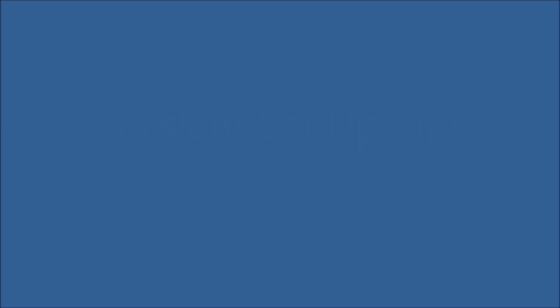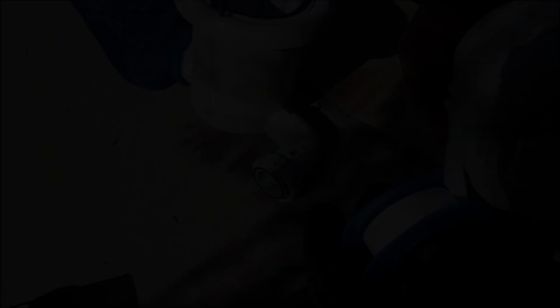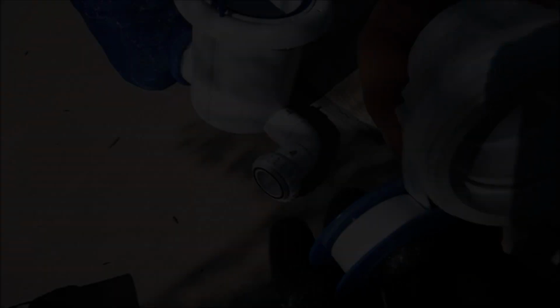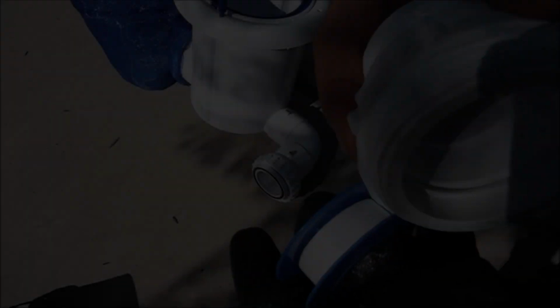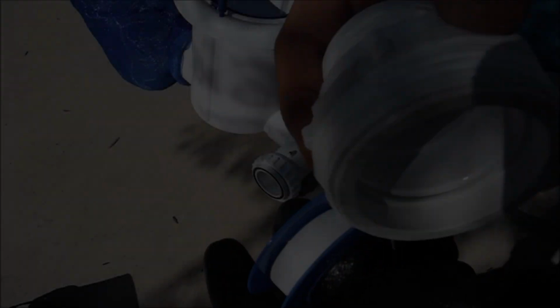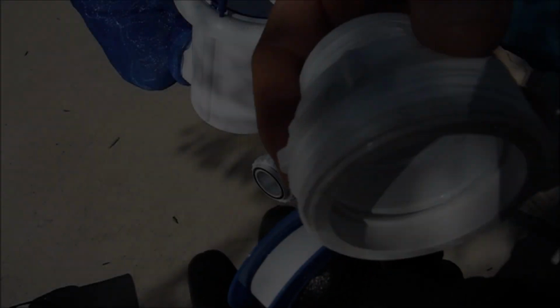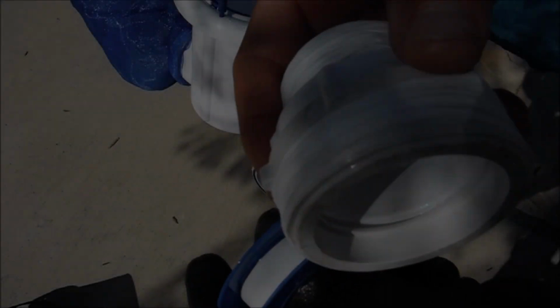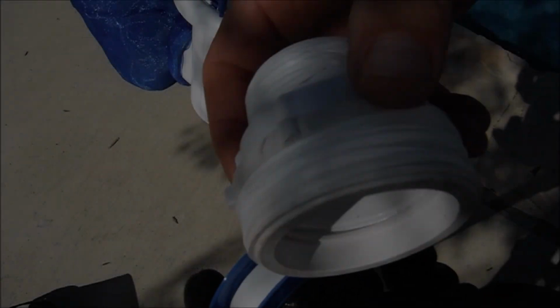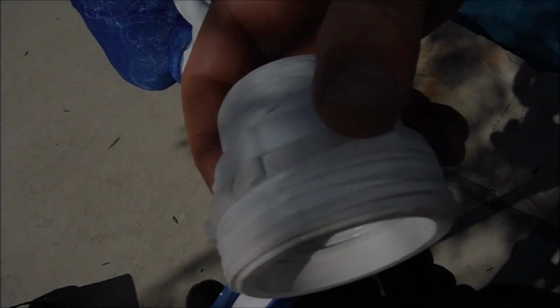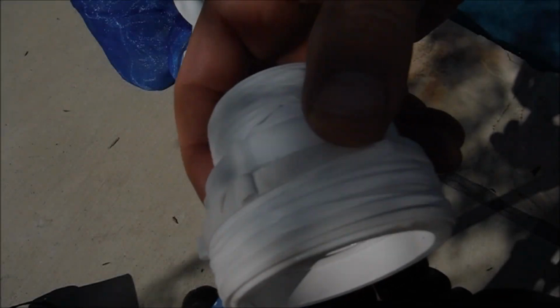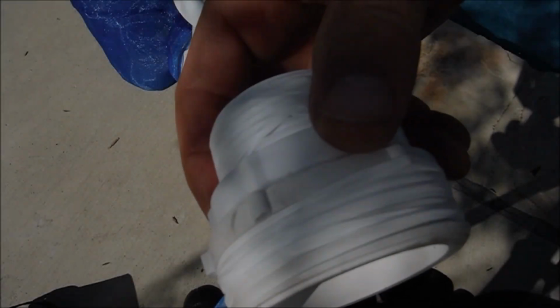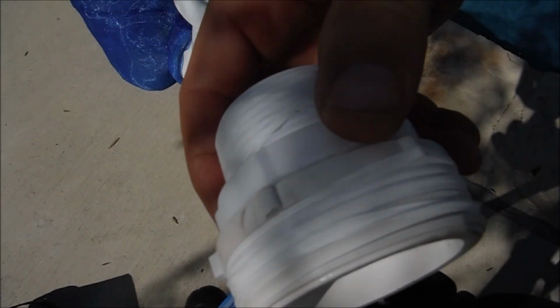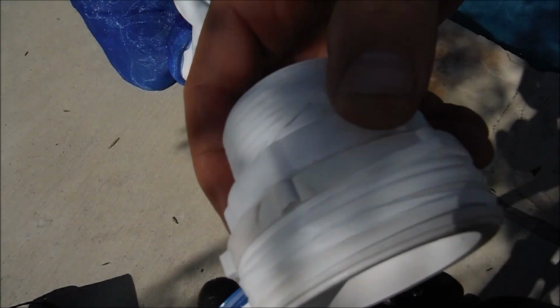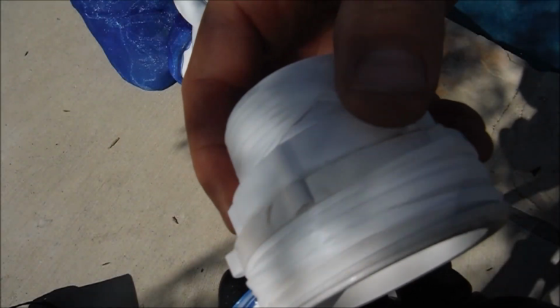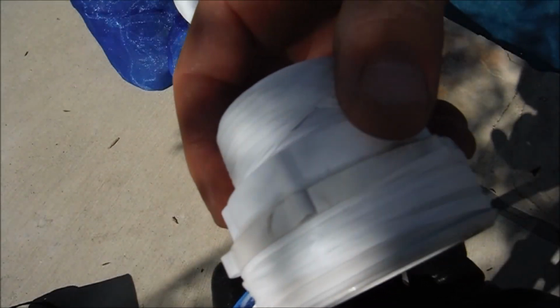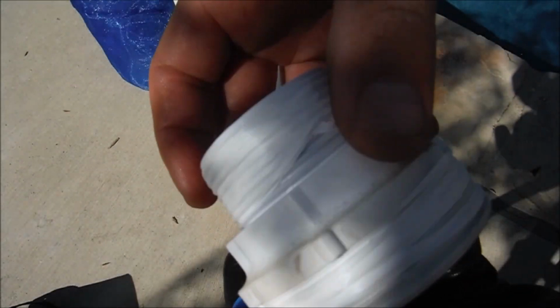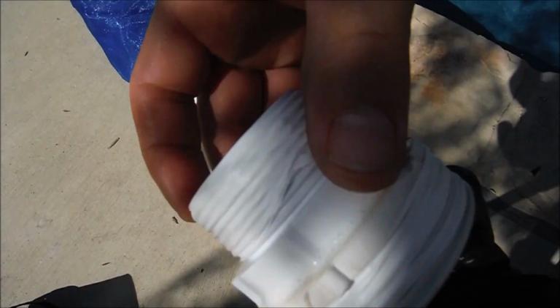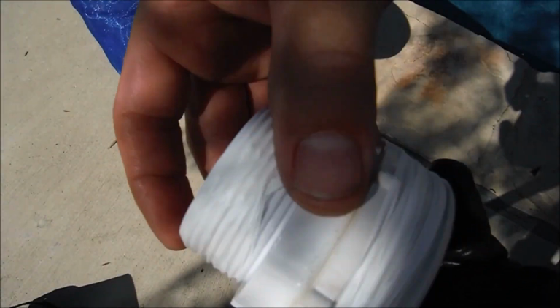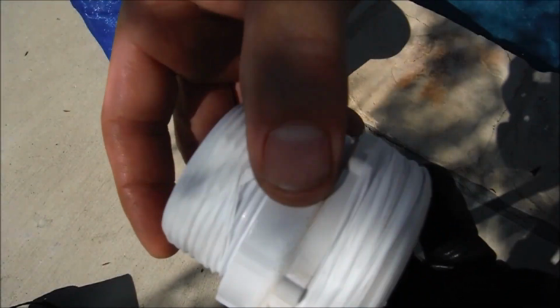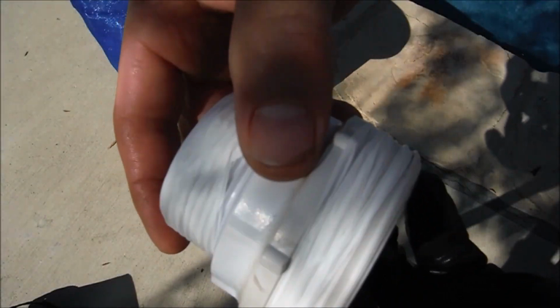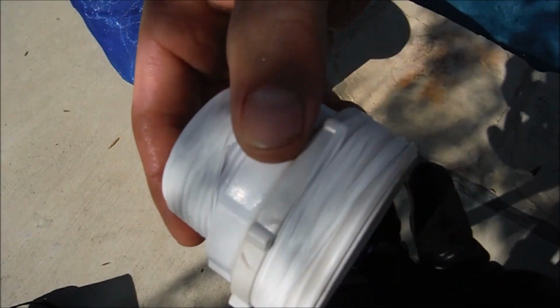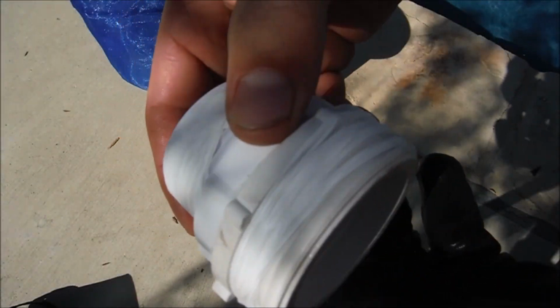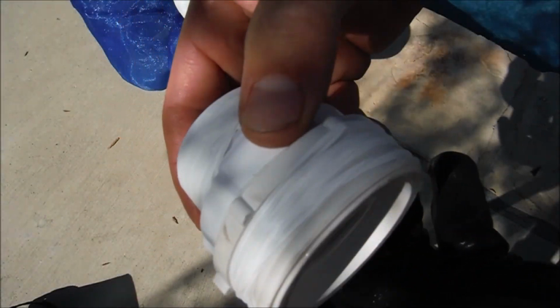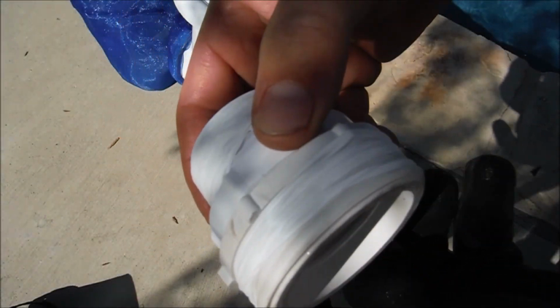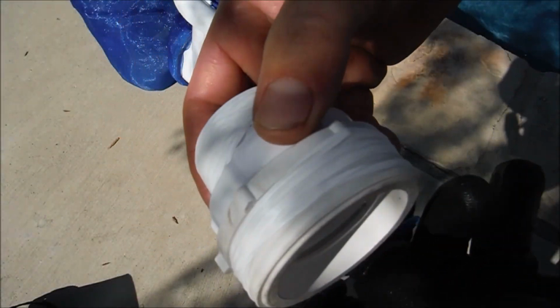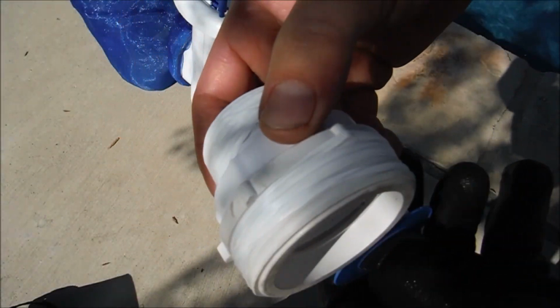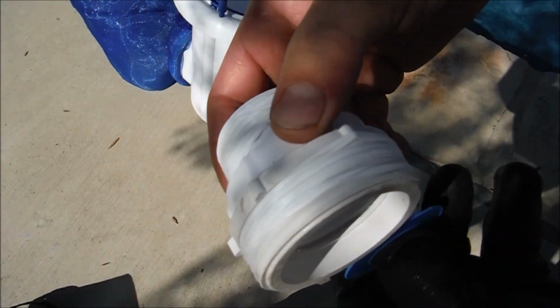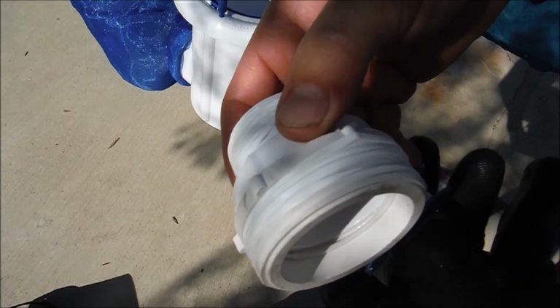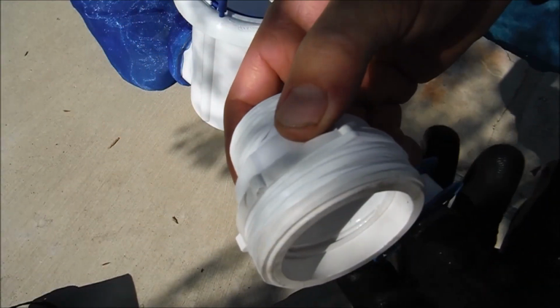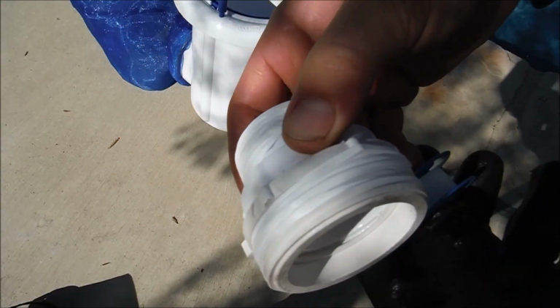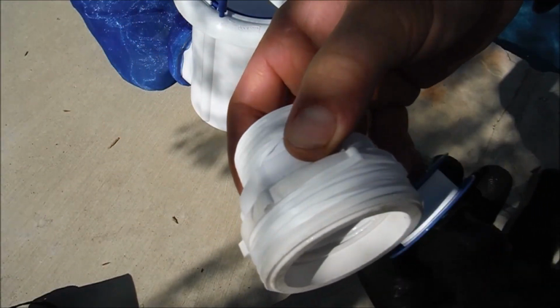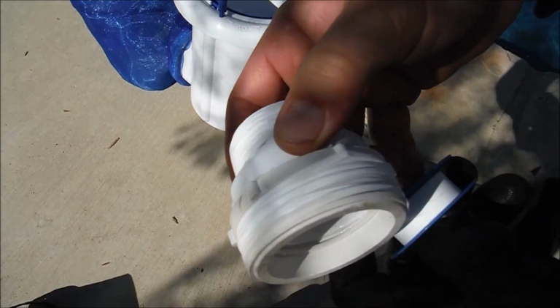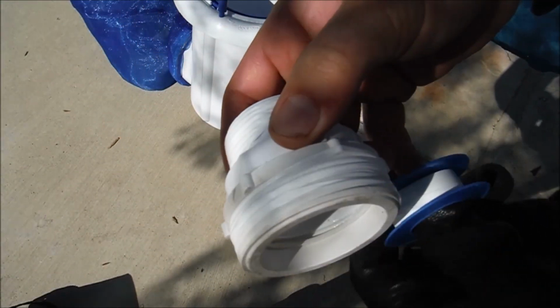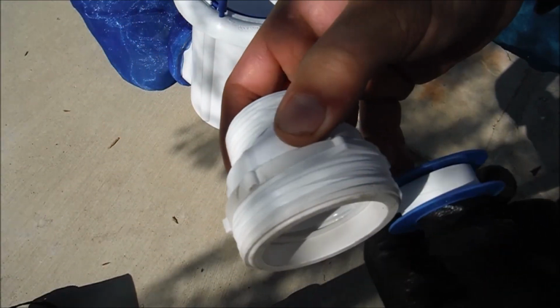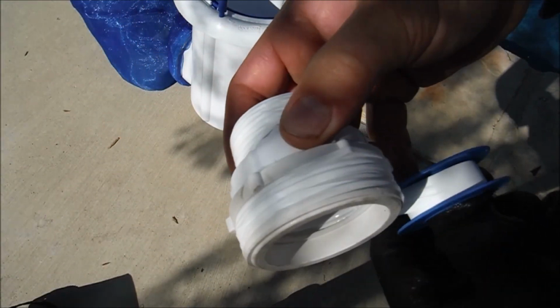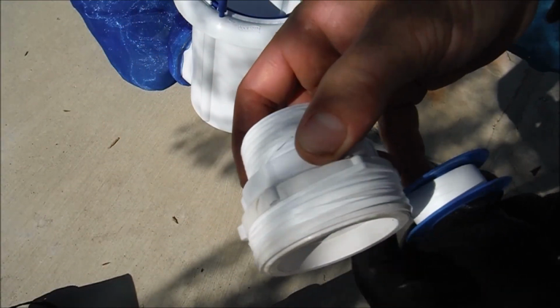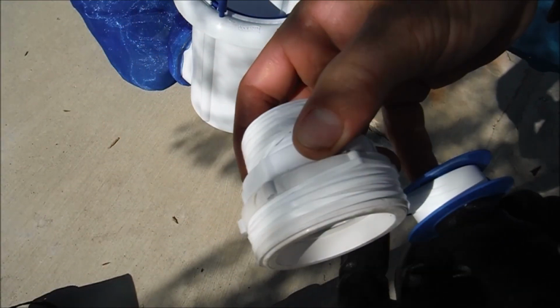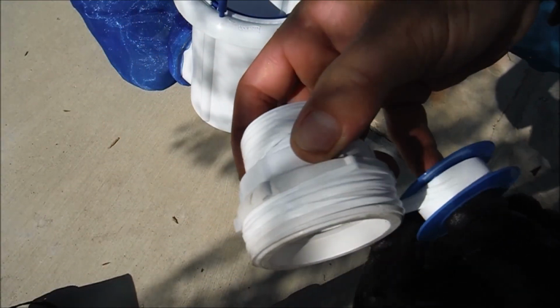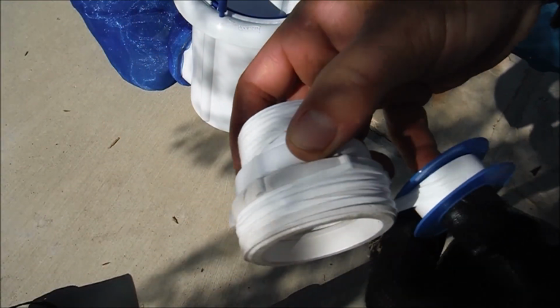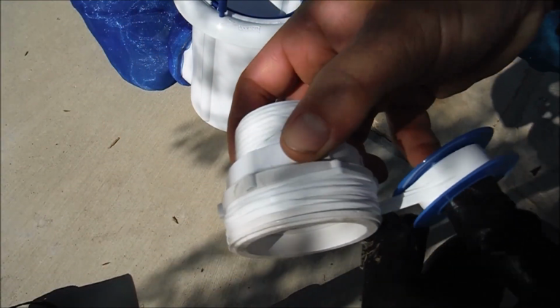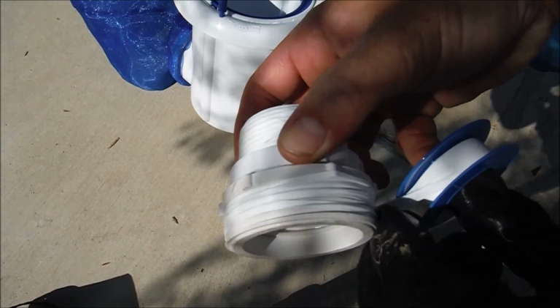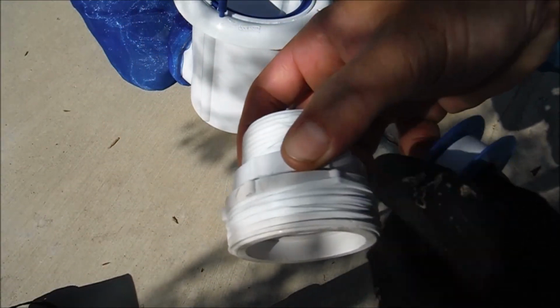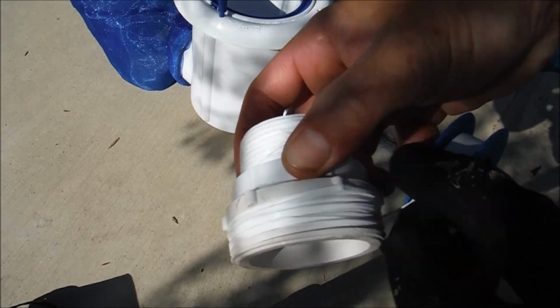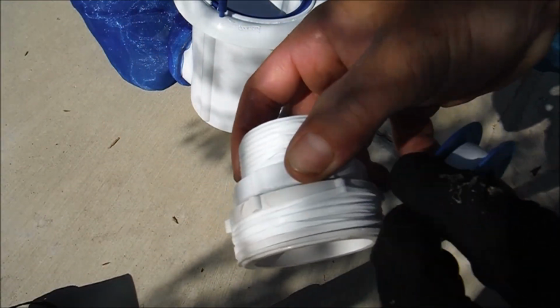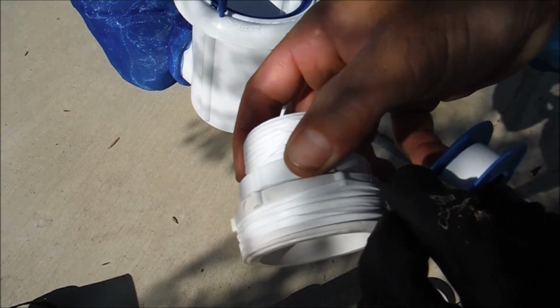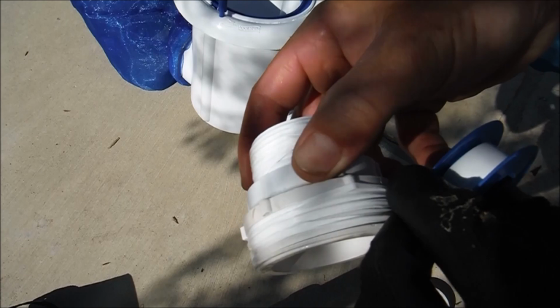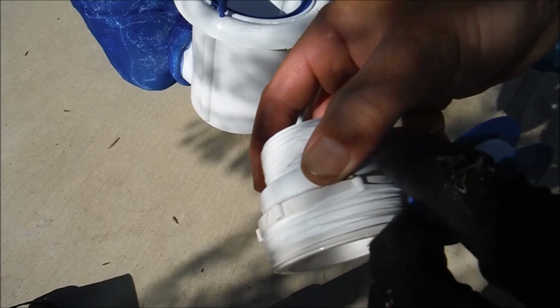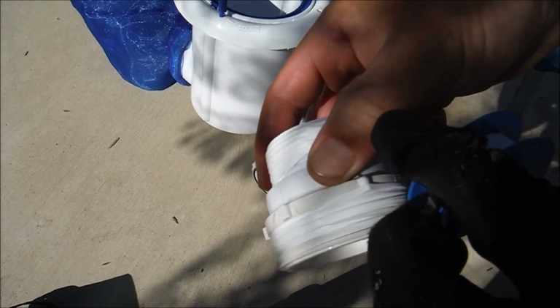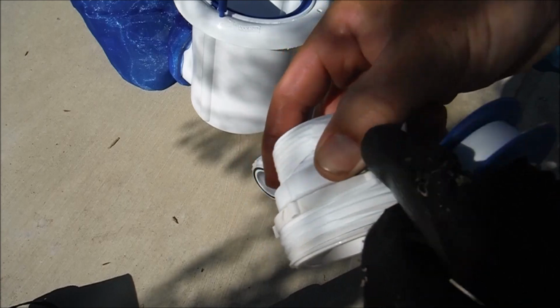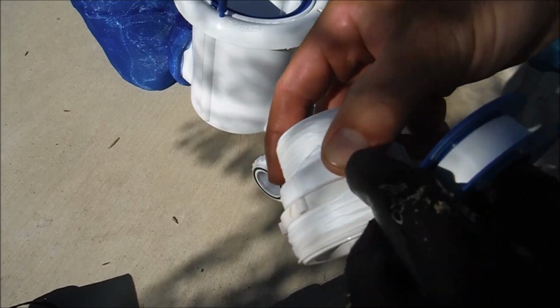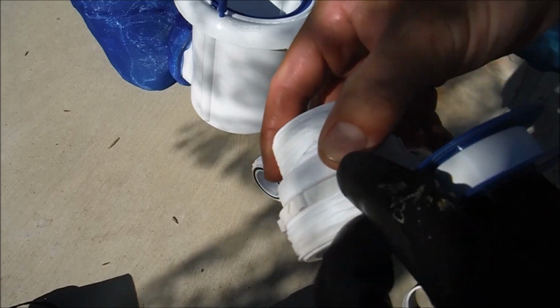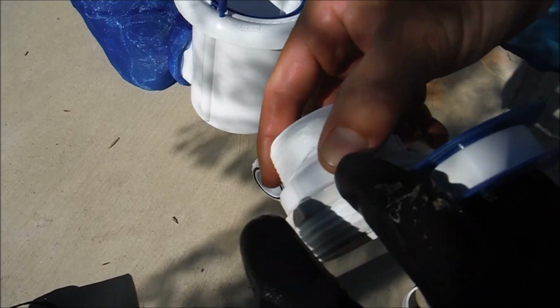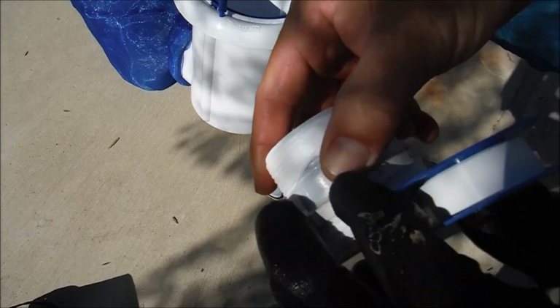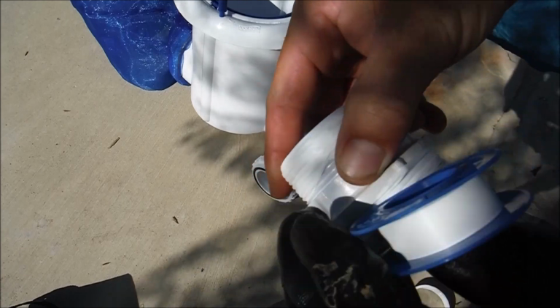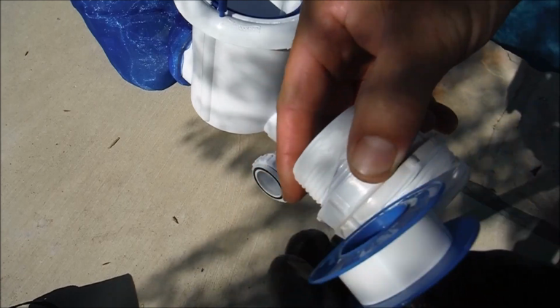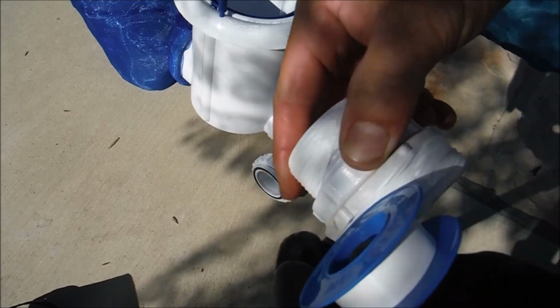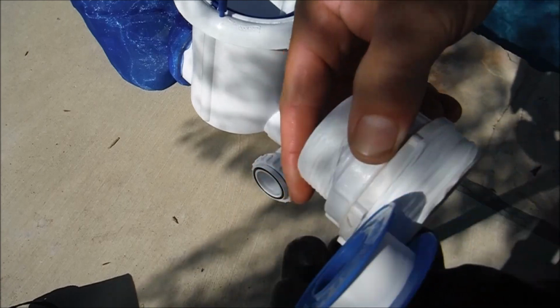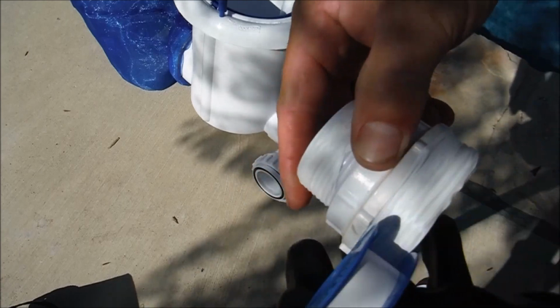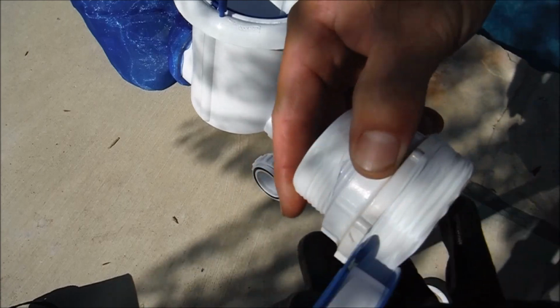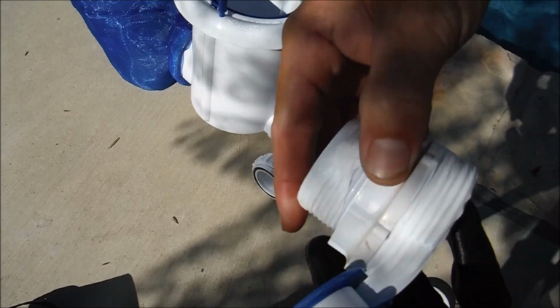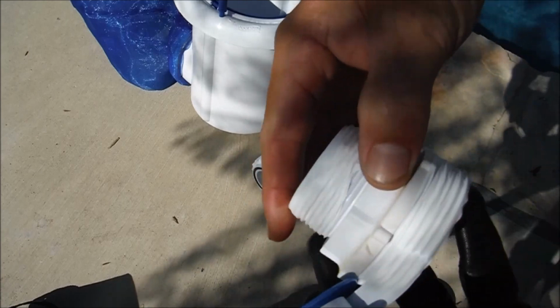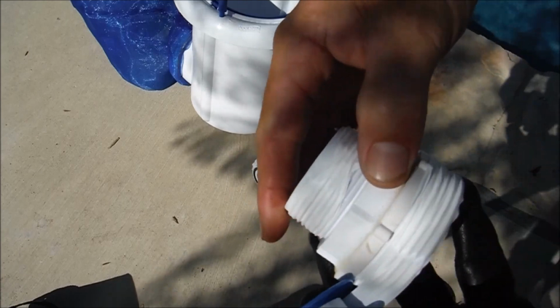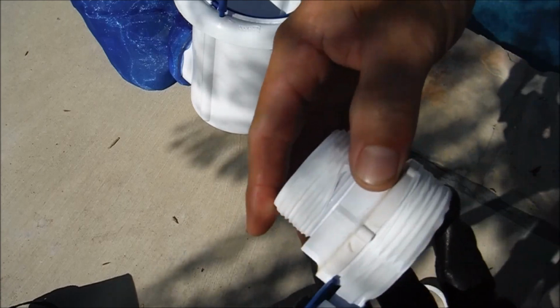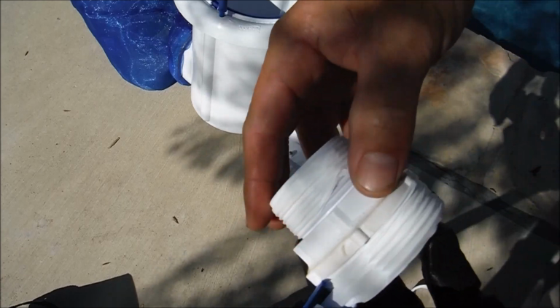I suggest you put Teflon tape on all the threaded fittings — that way, in case you want to remove the pool skim later, it's easy to get off.